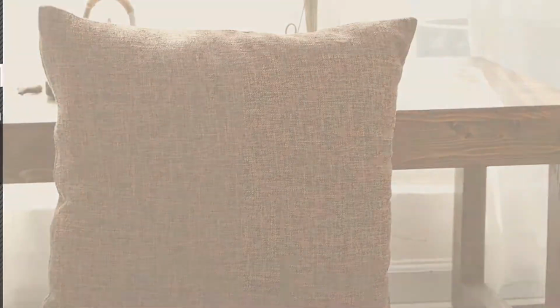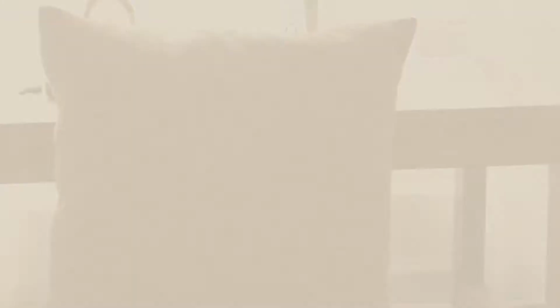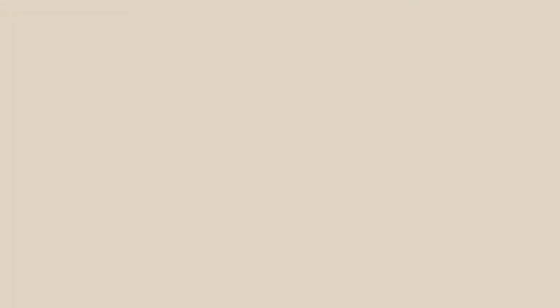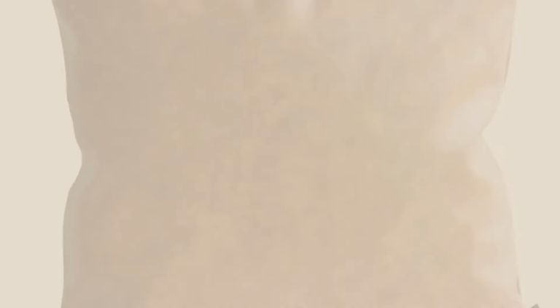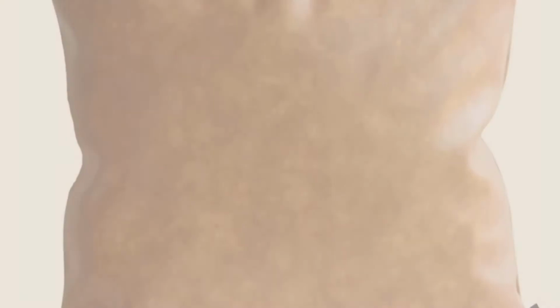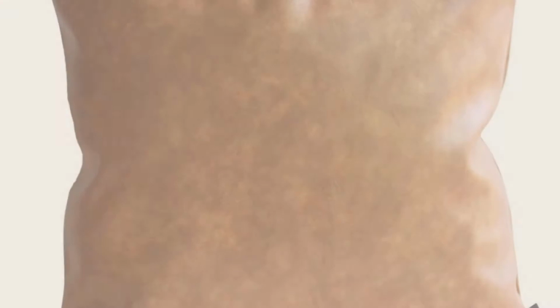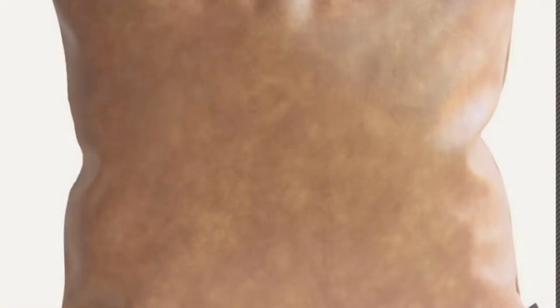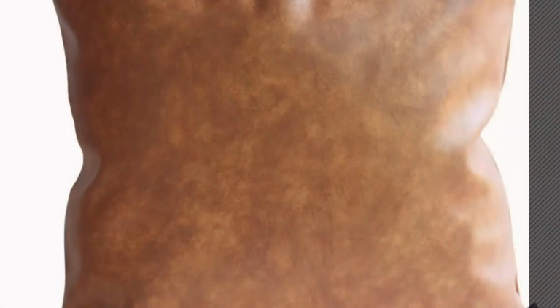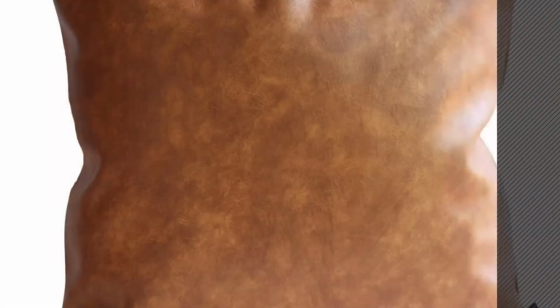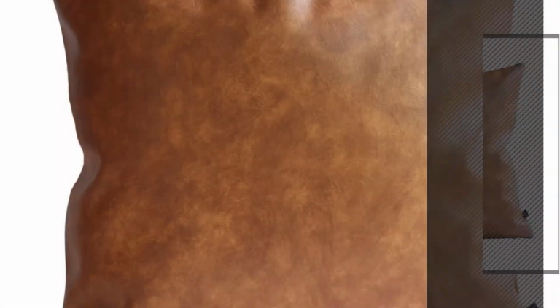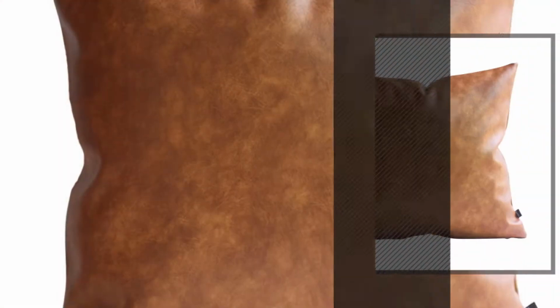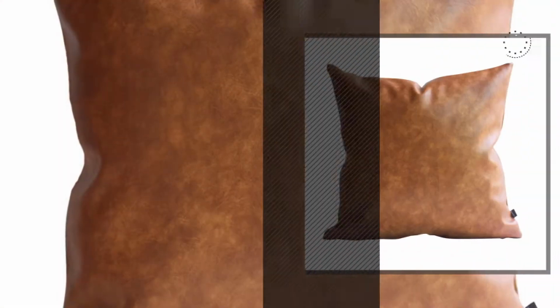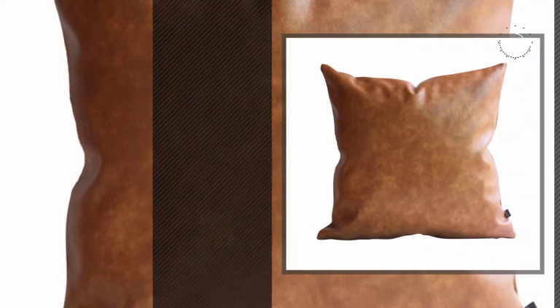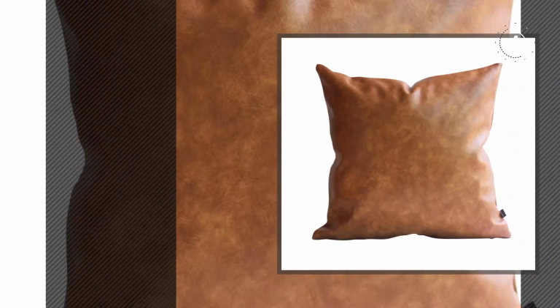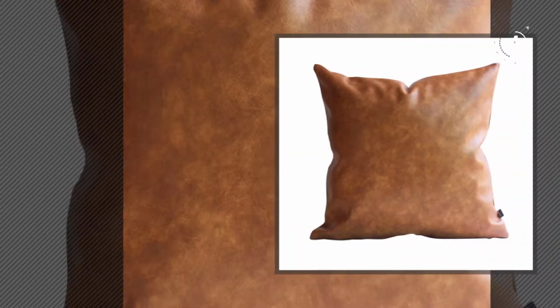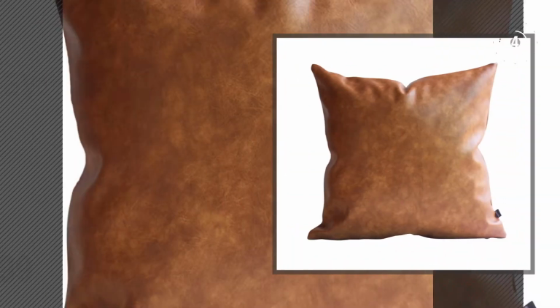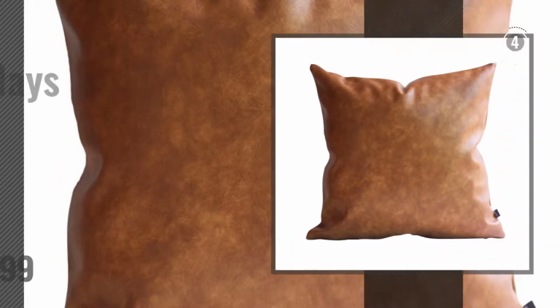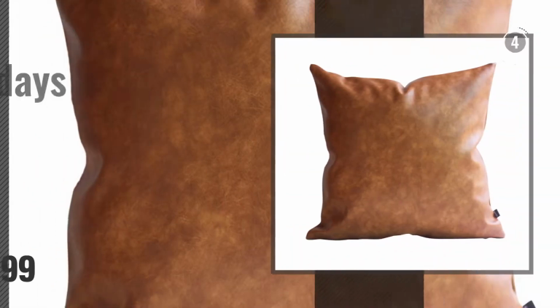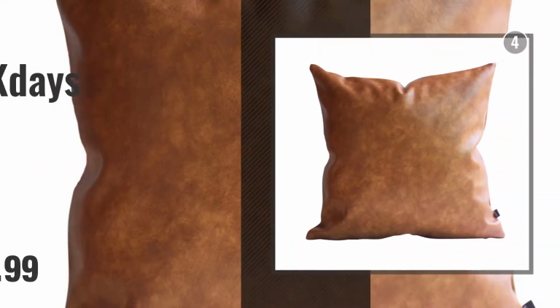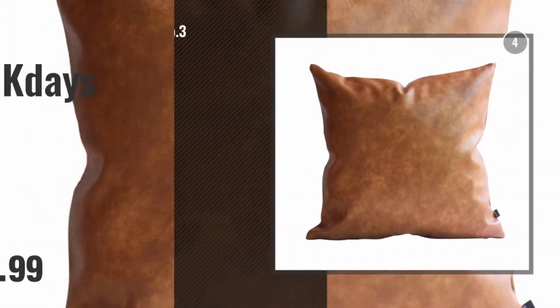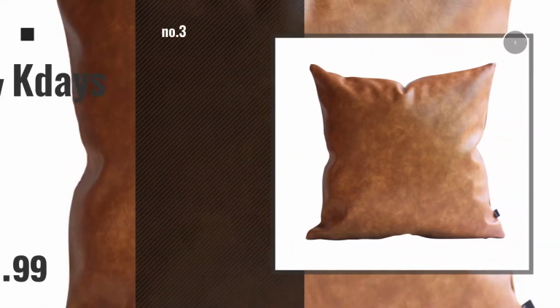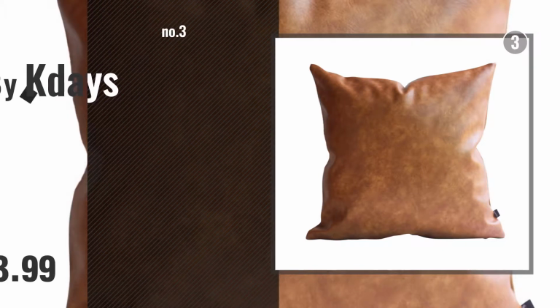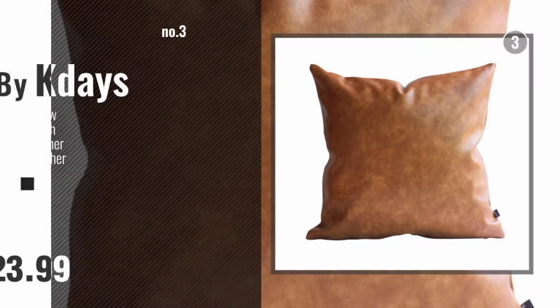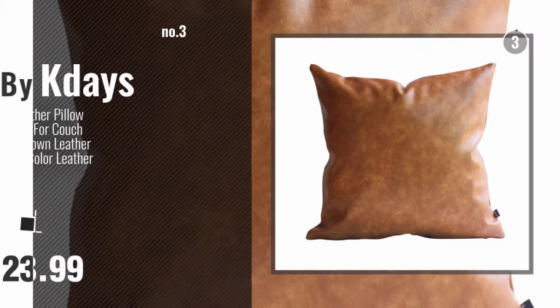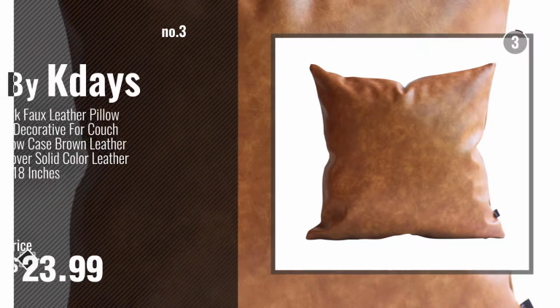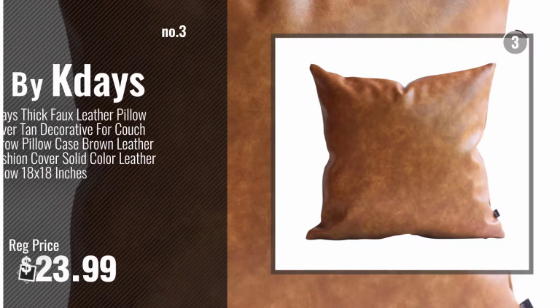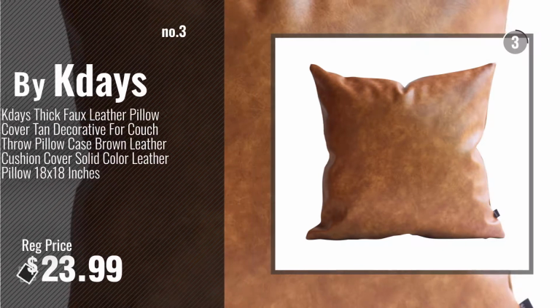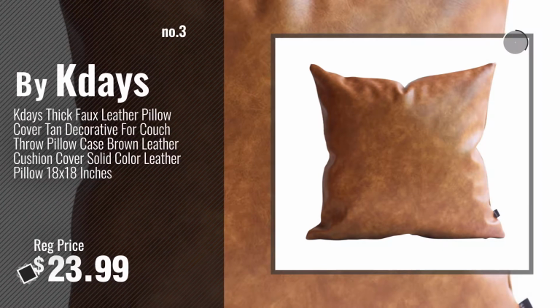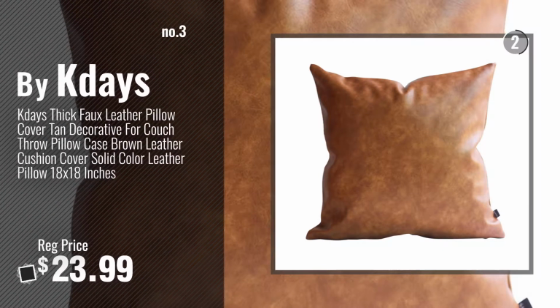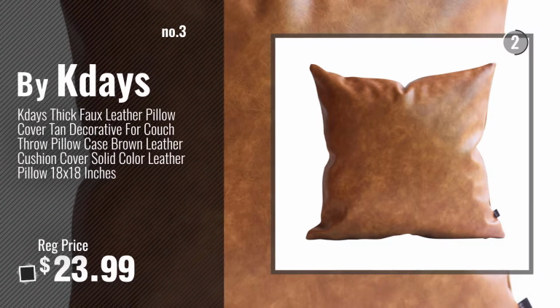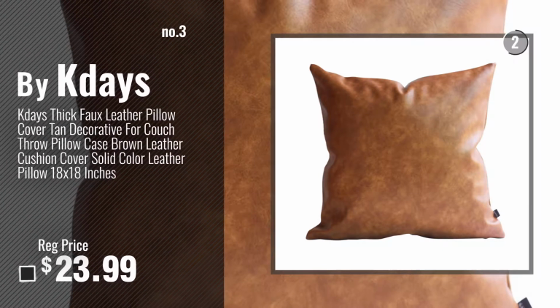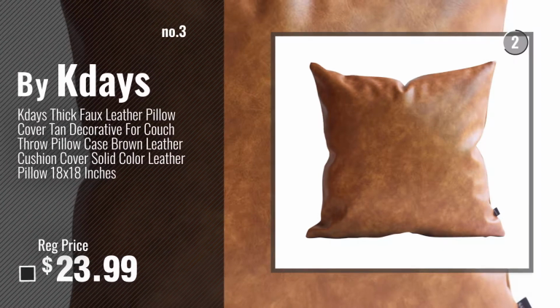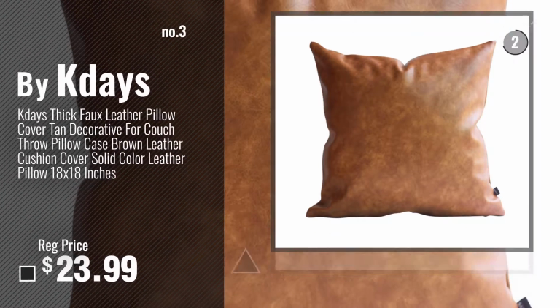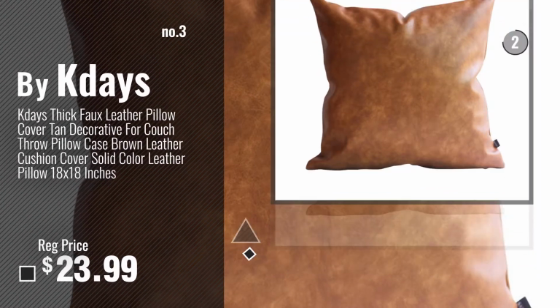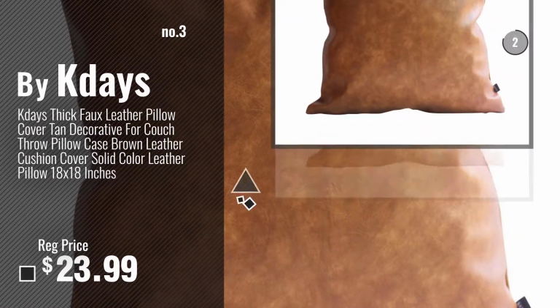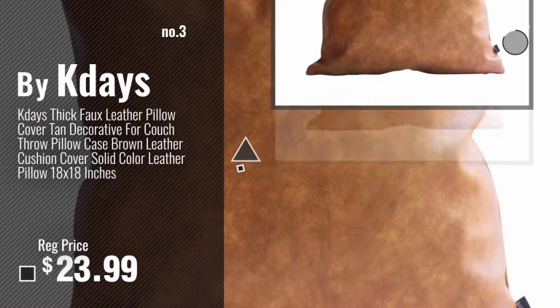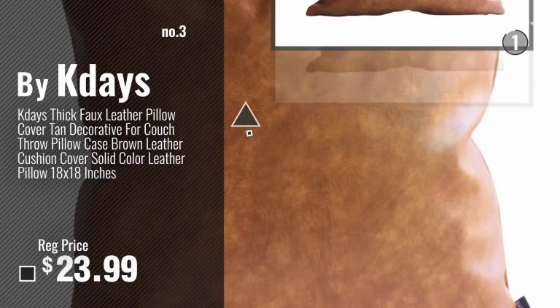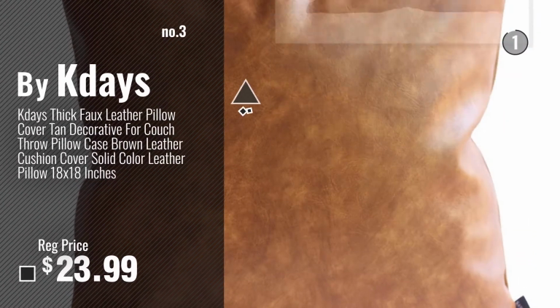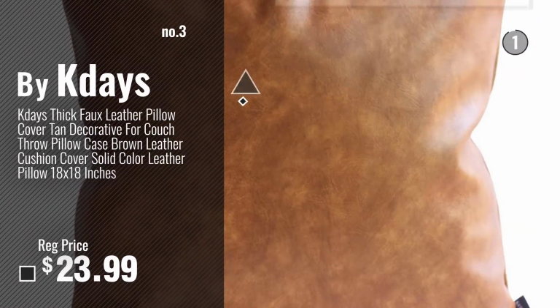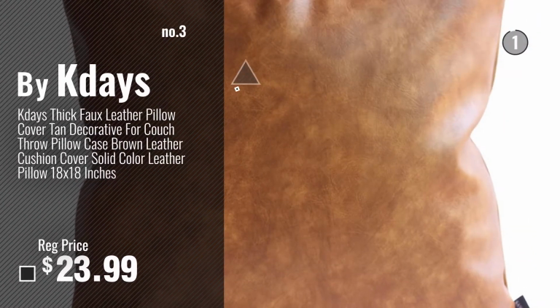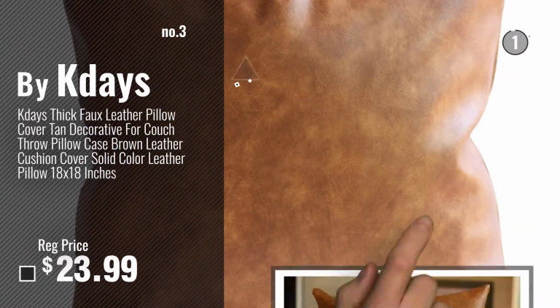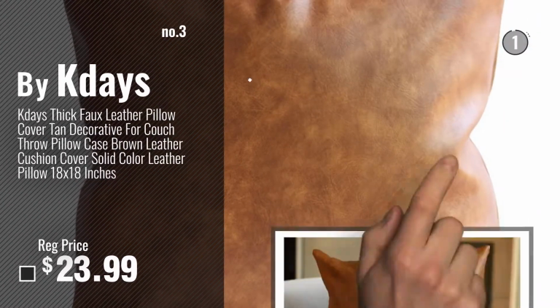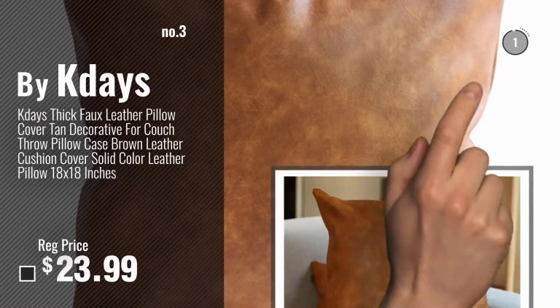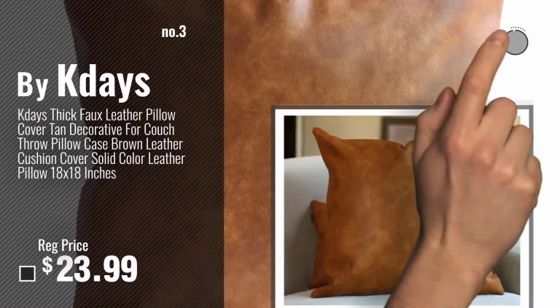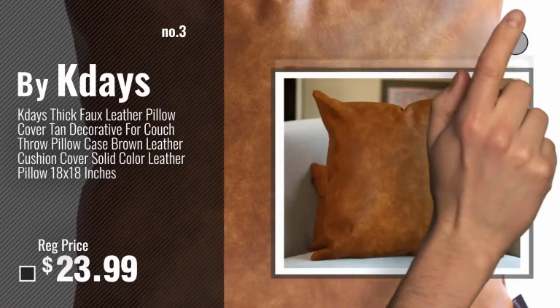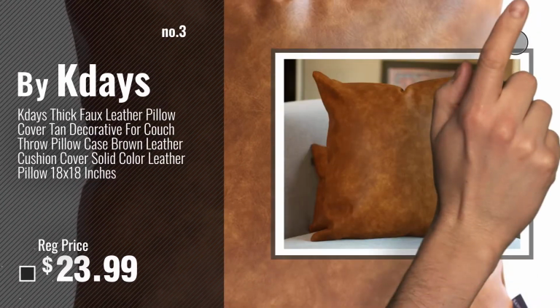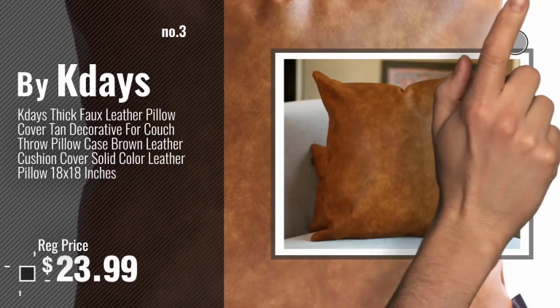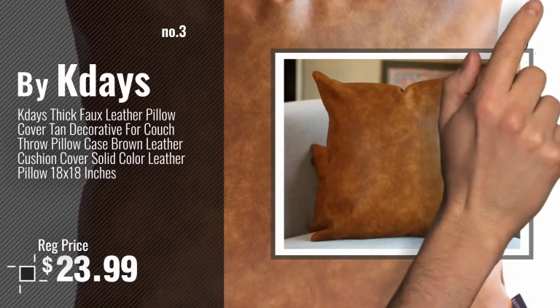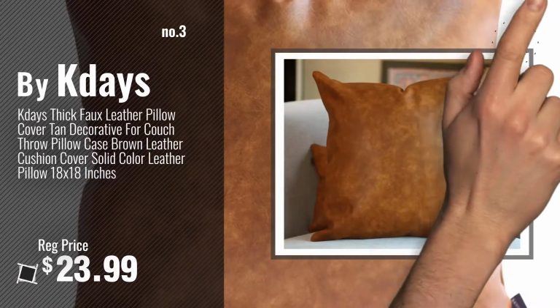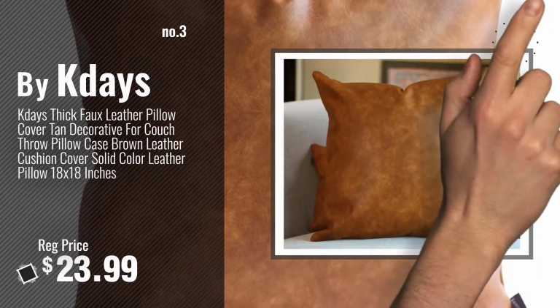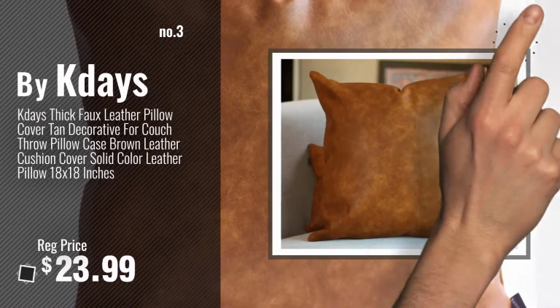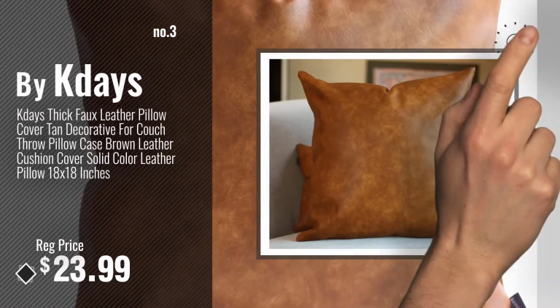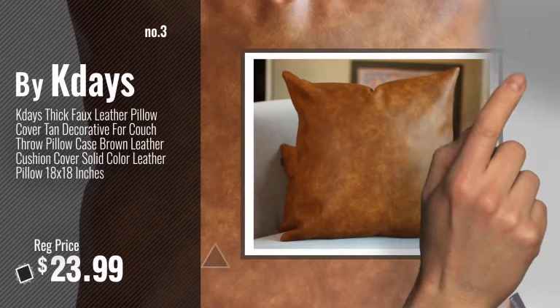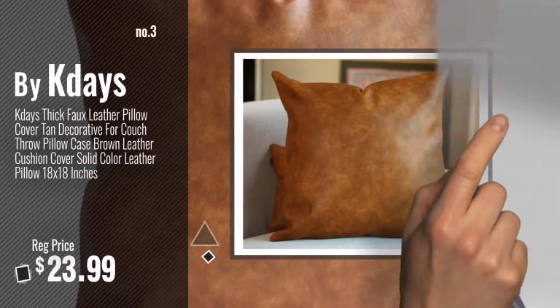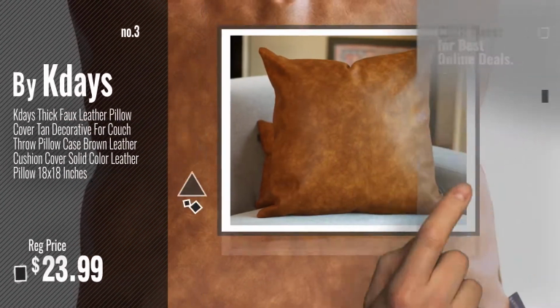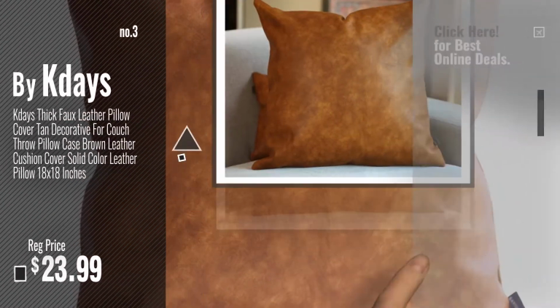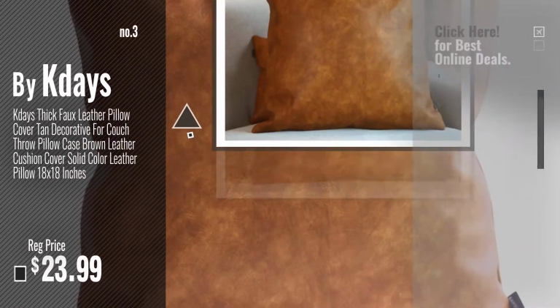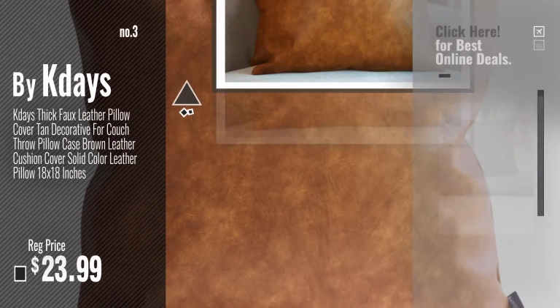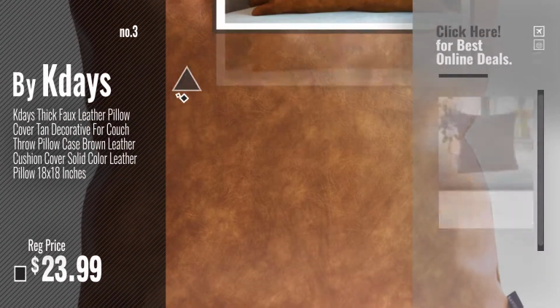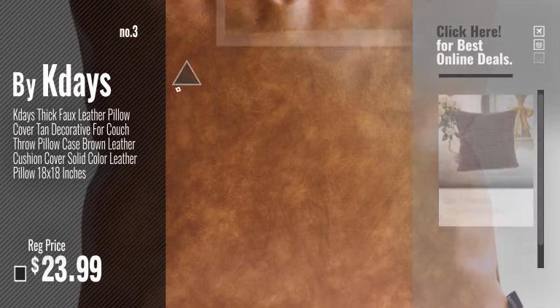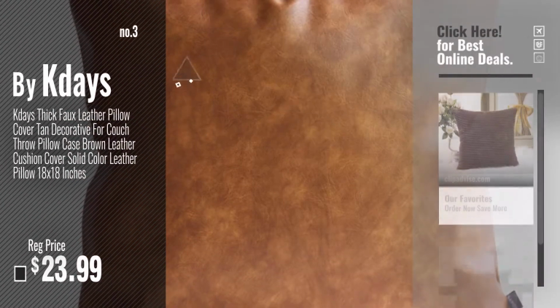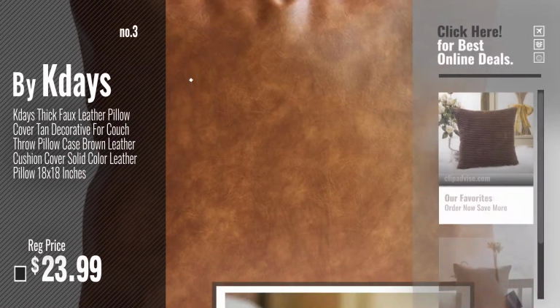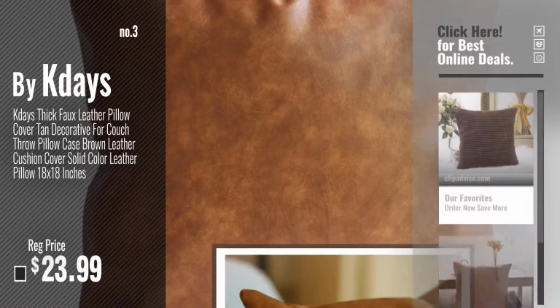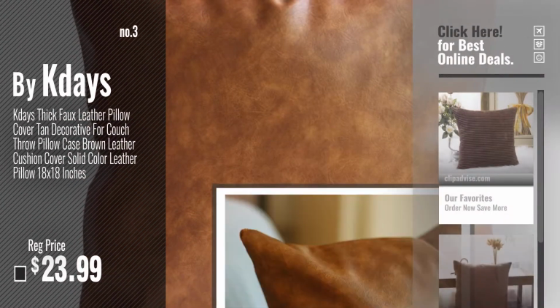Number 3: Buy KDaze. For more info about these great pillow covers, just click this circle.